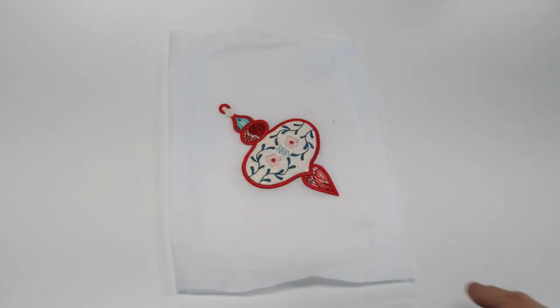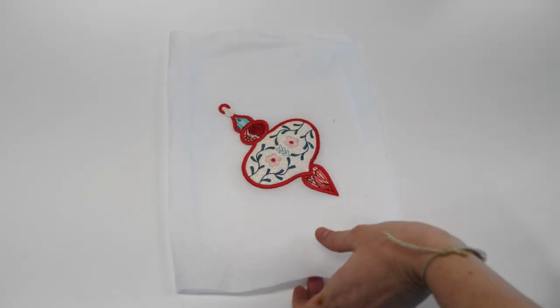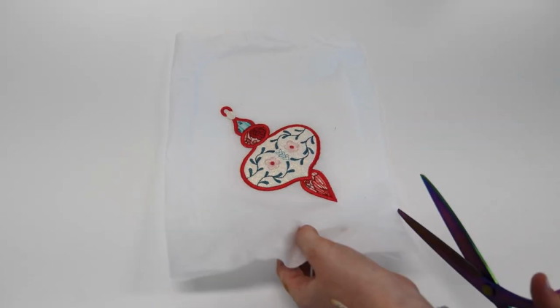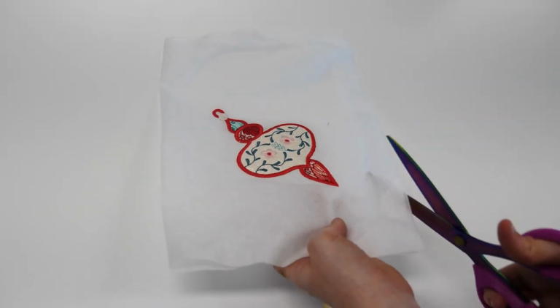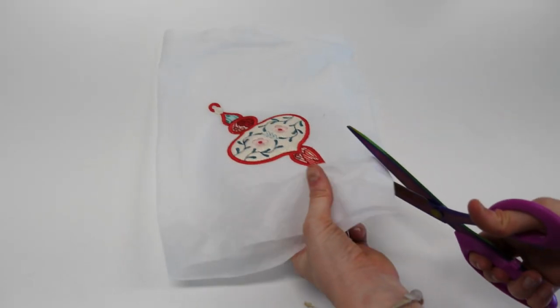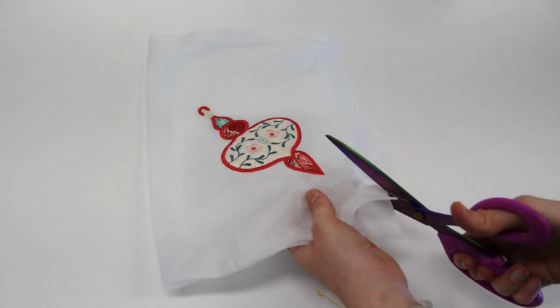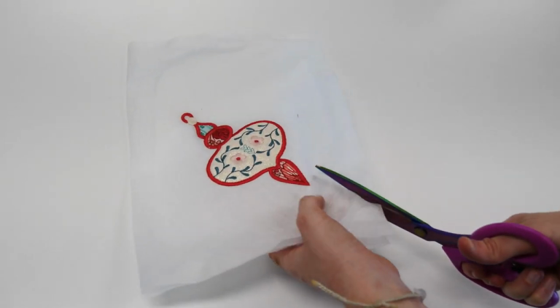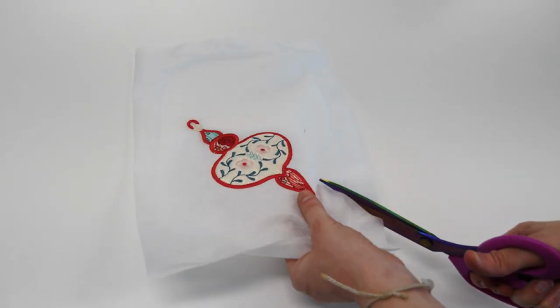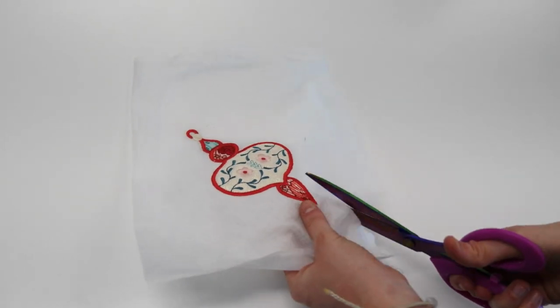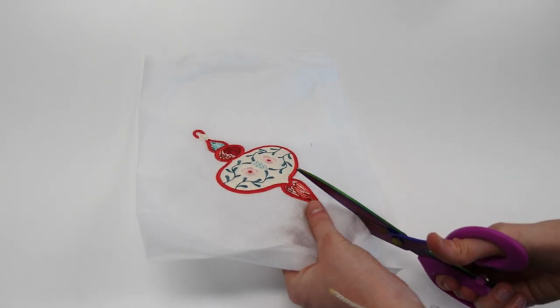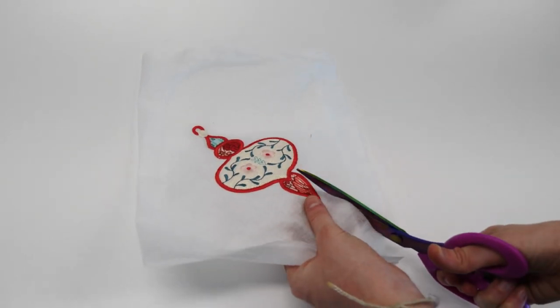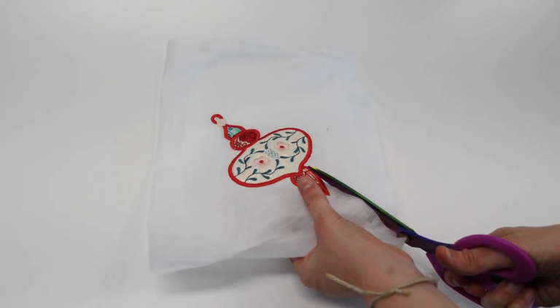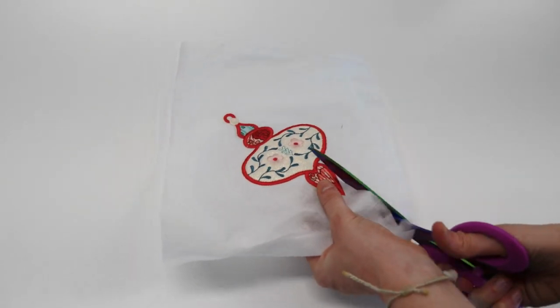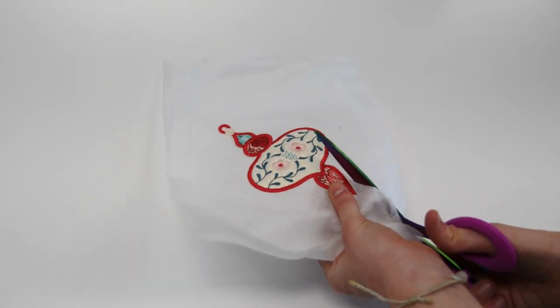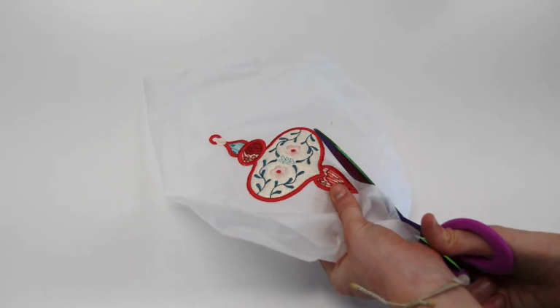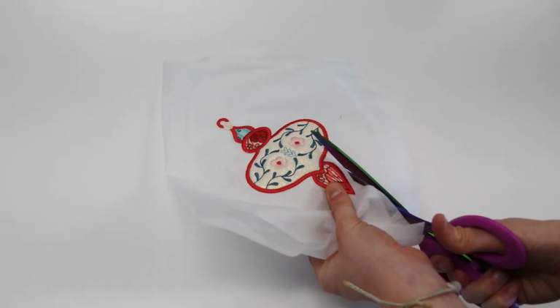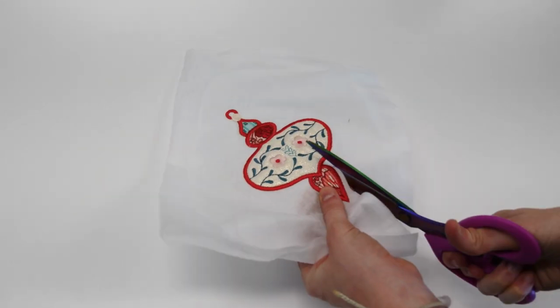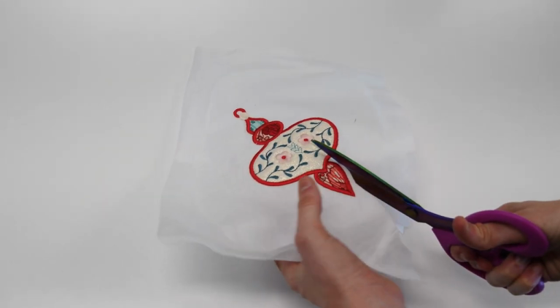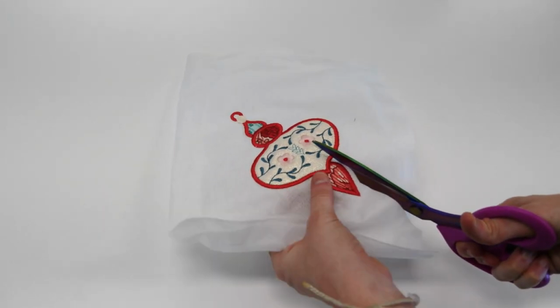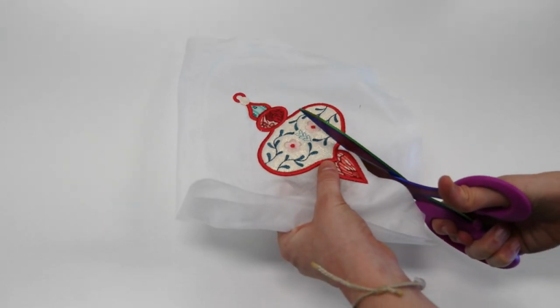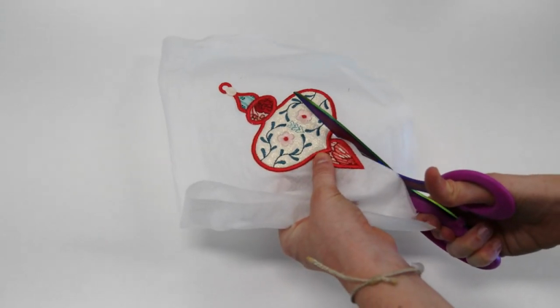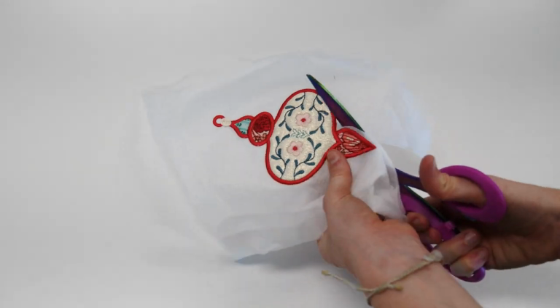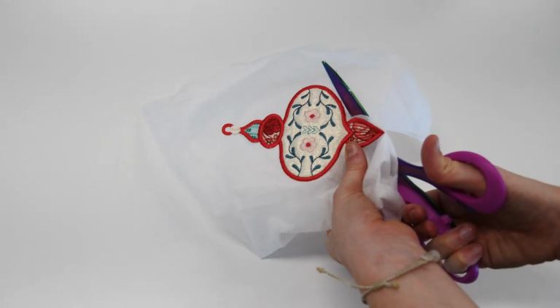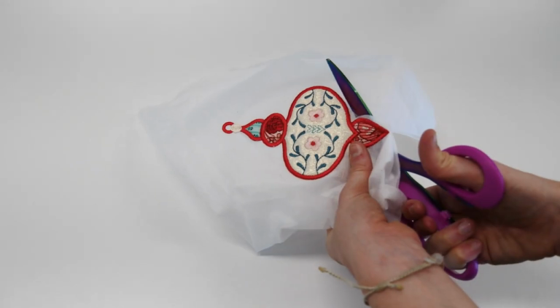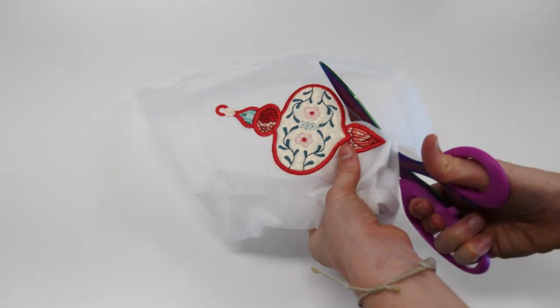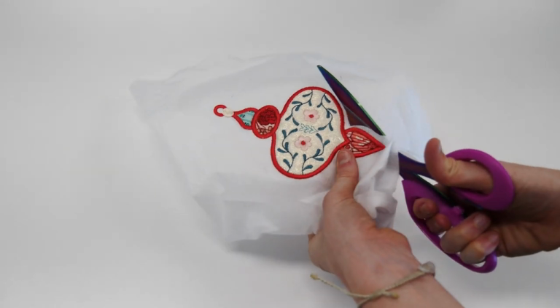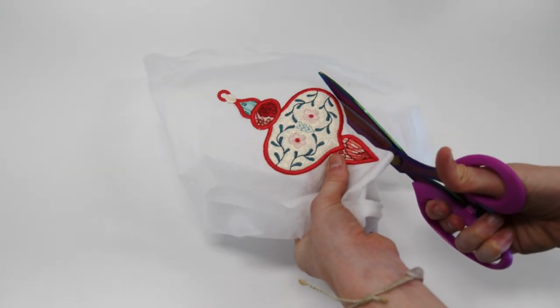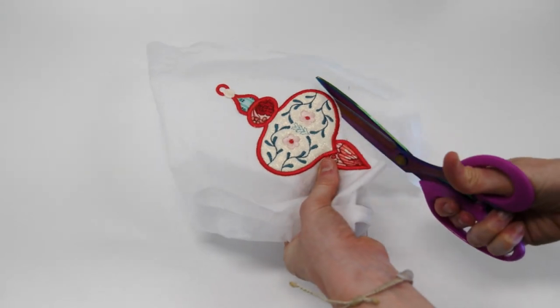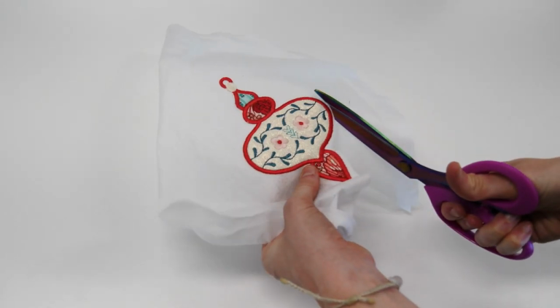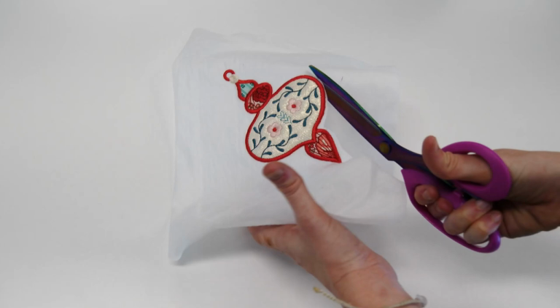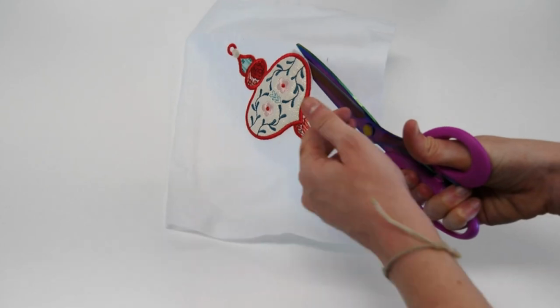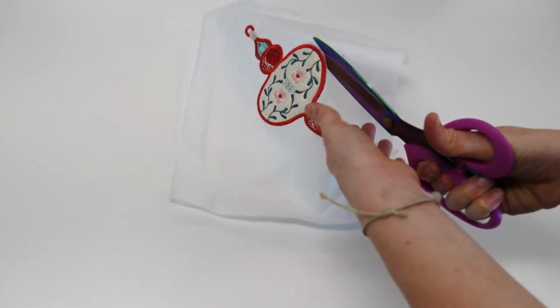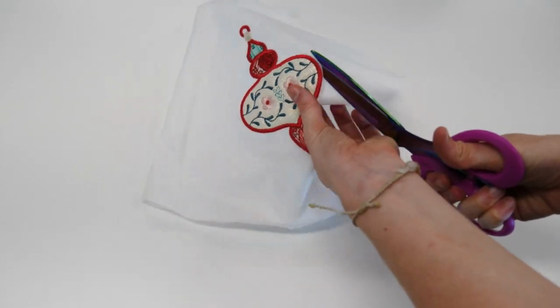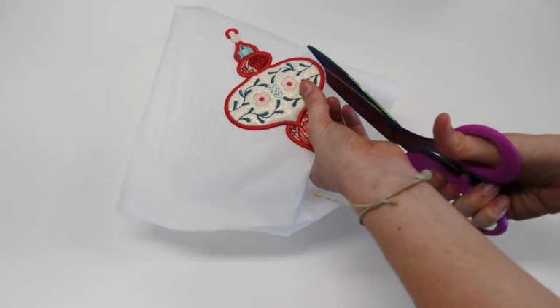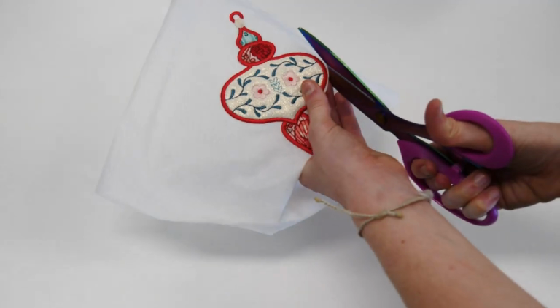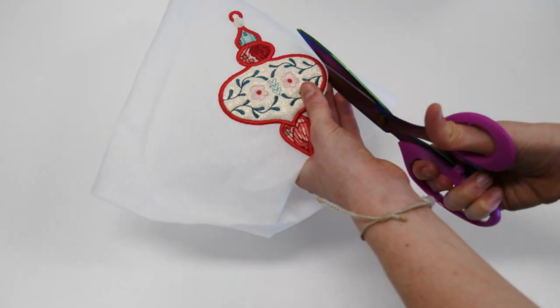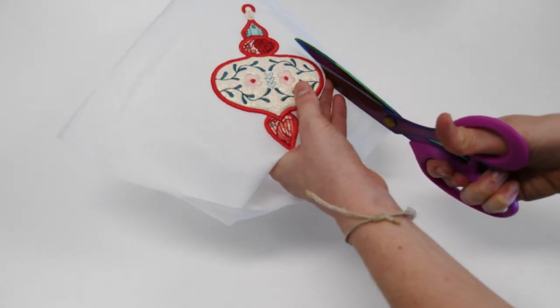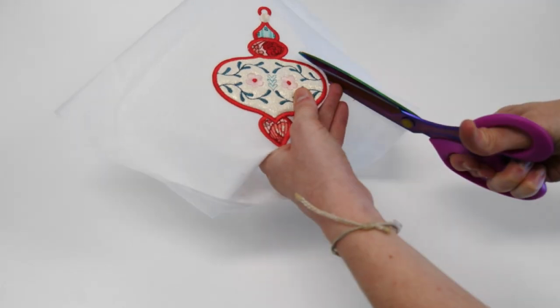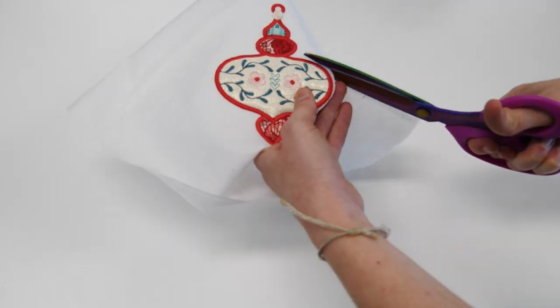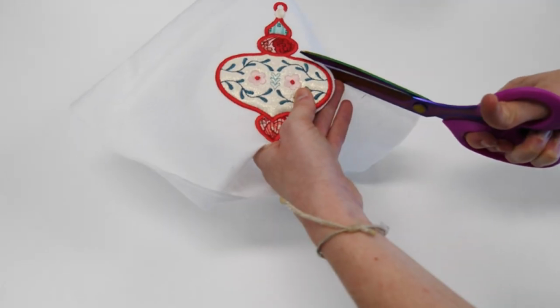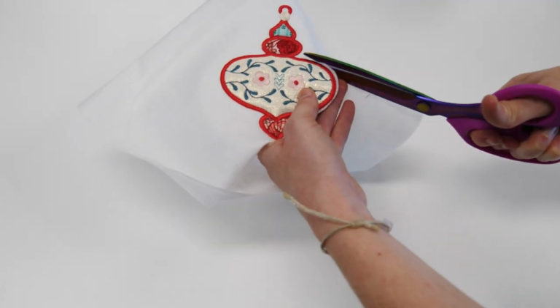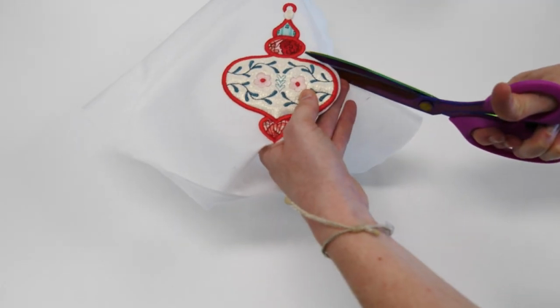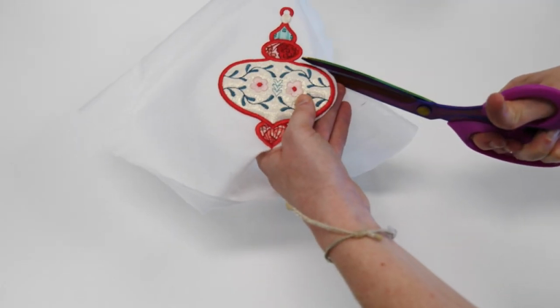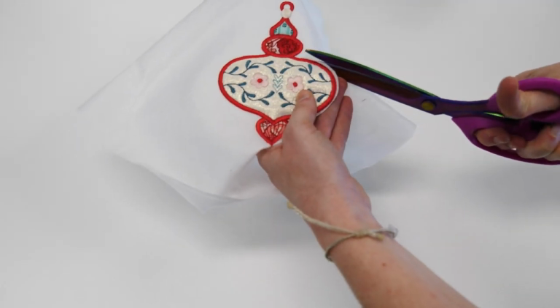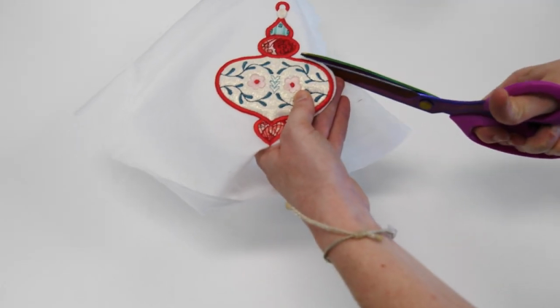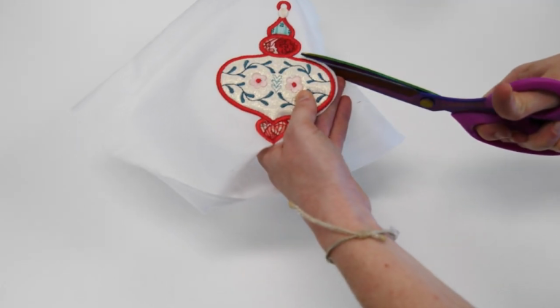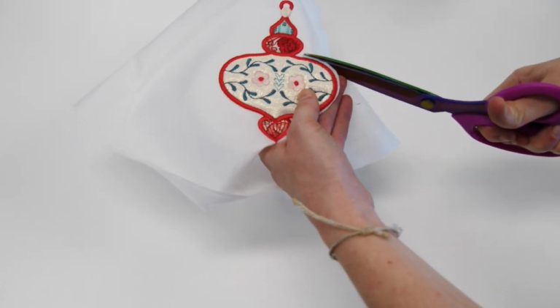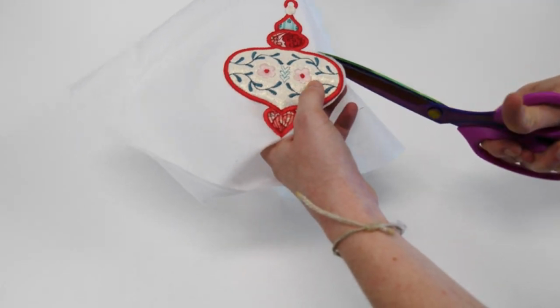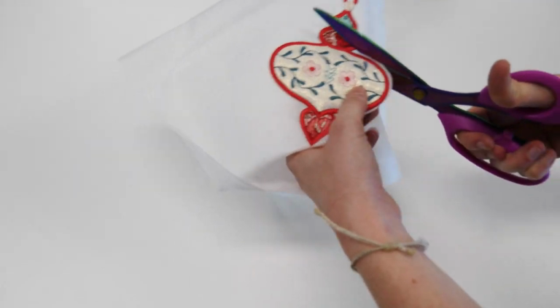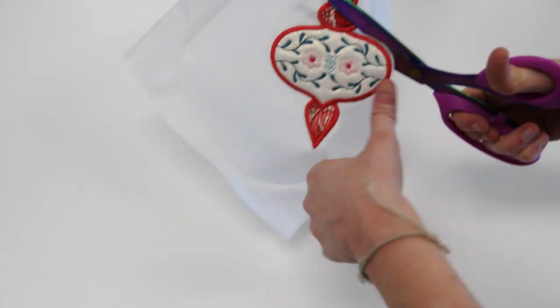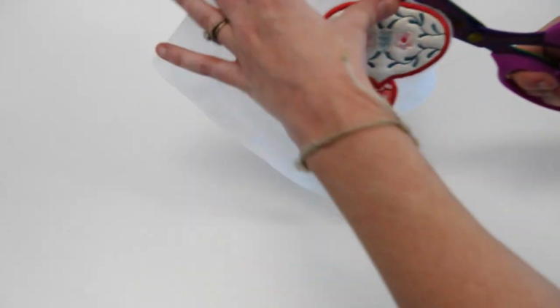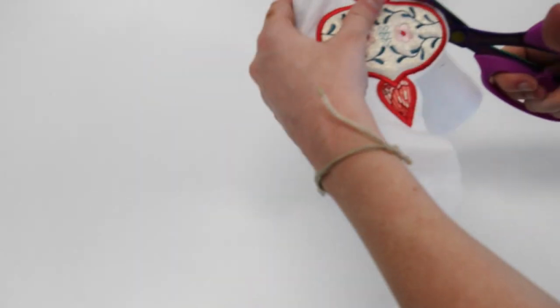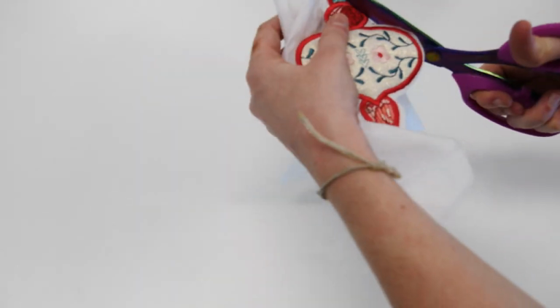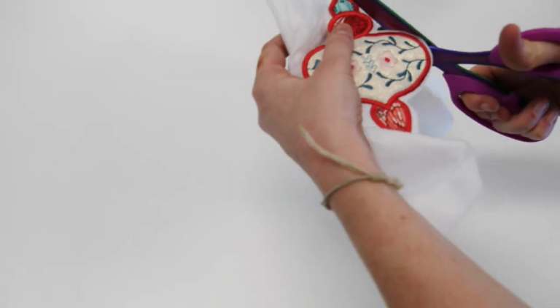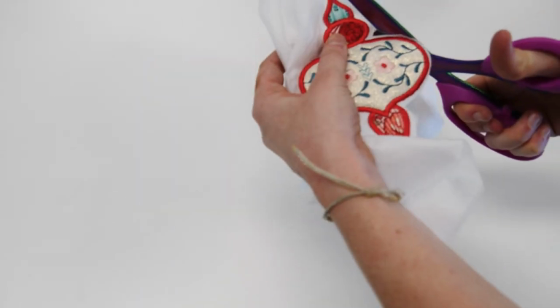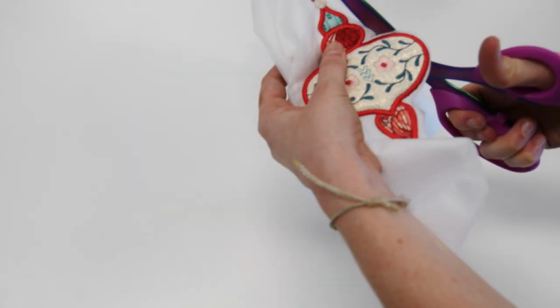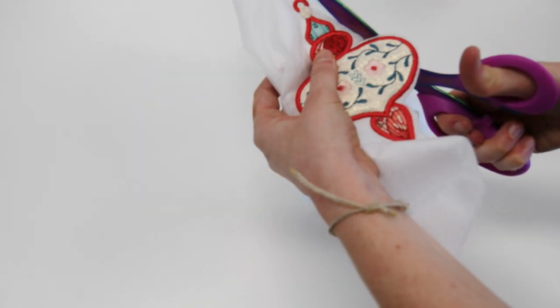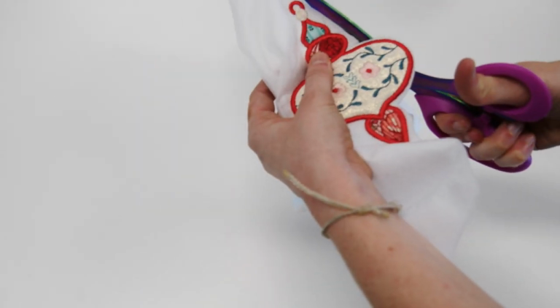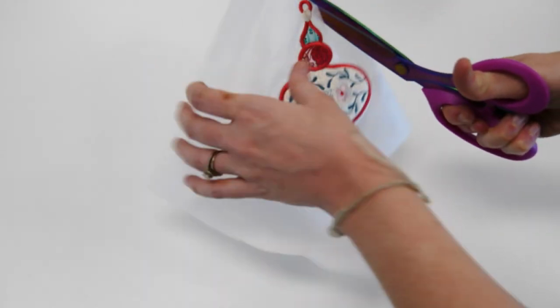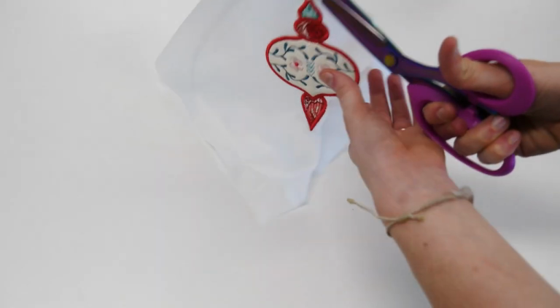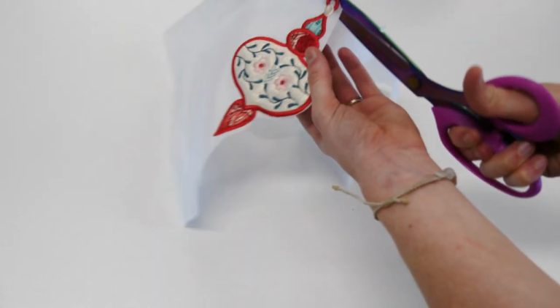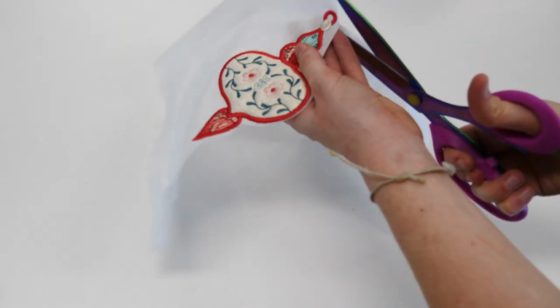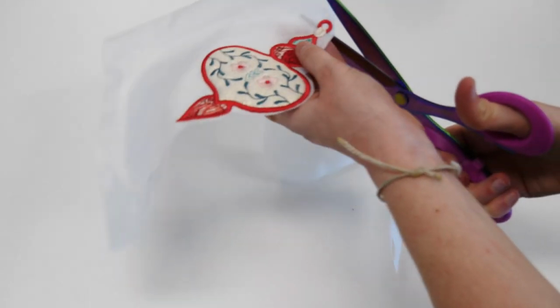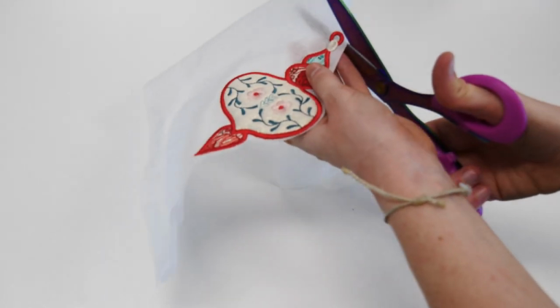Remove your work from the hoop. Trim away the excess stabilizer and any long threads. Hold to one side until you've completed all four ornaments.